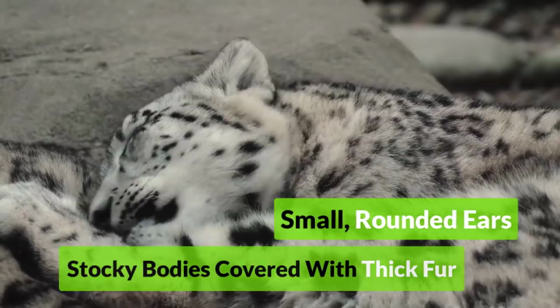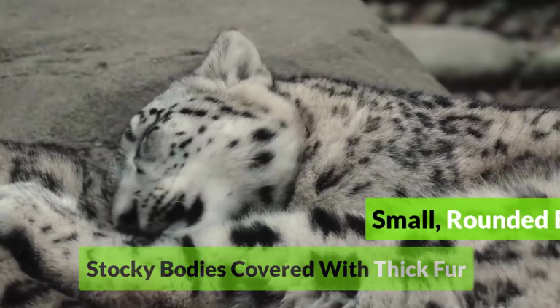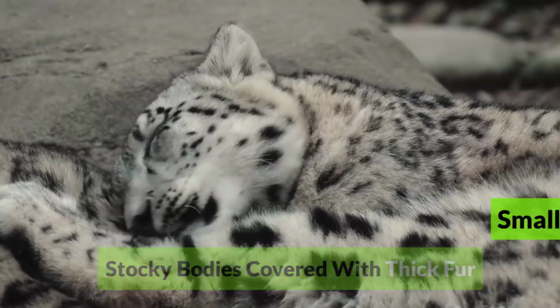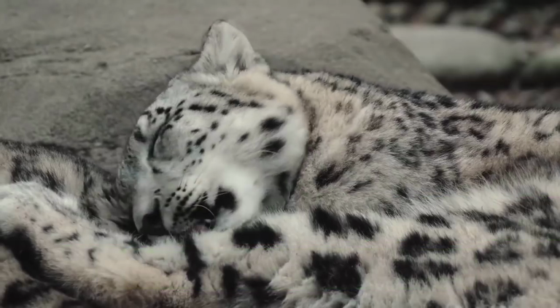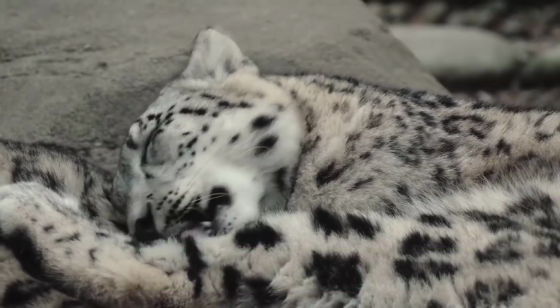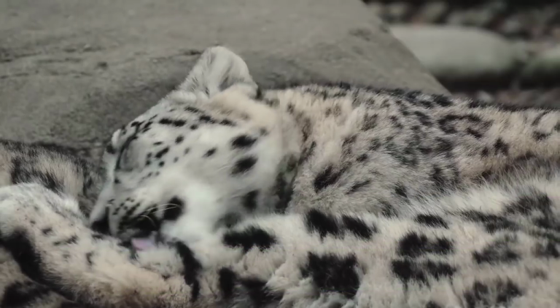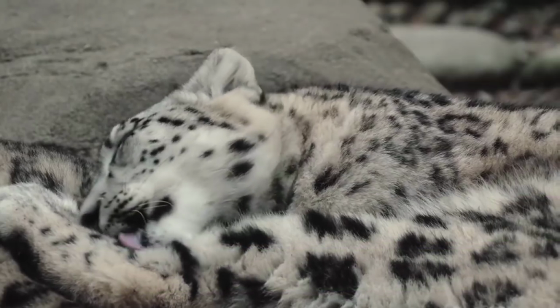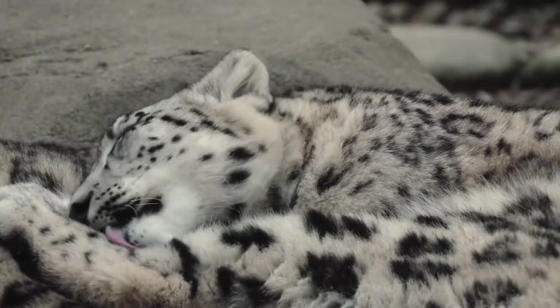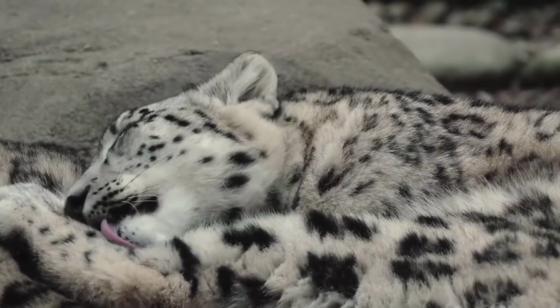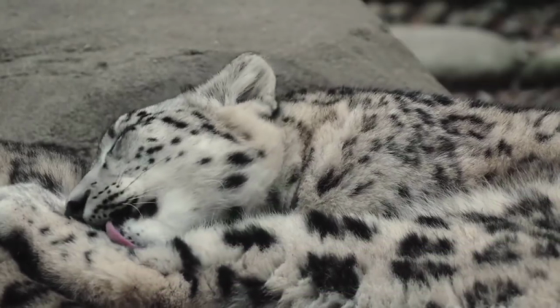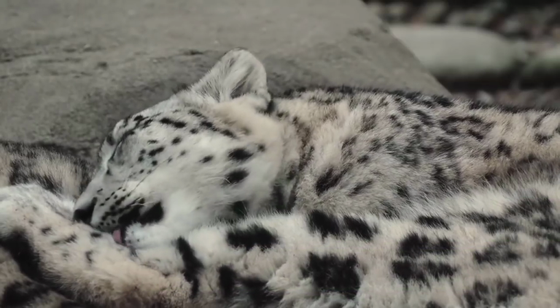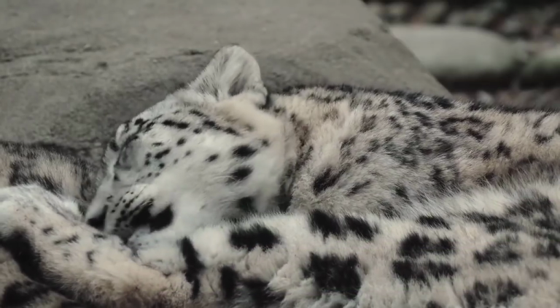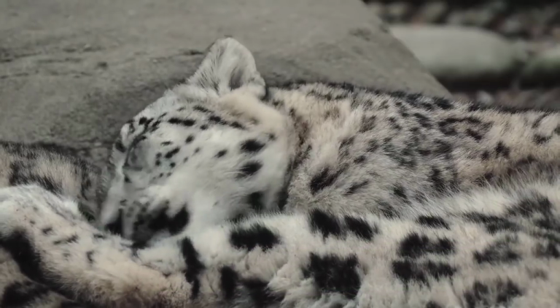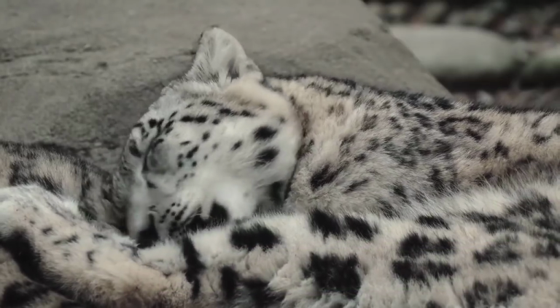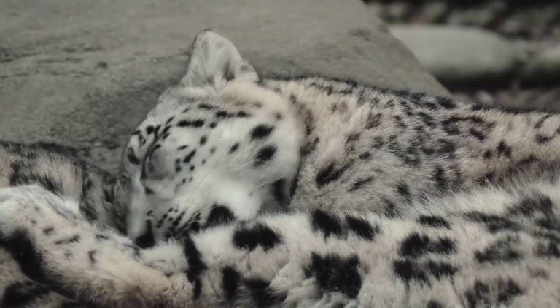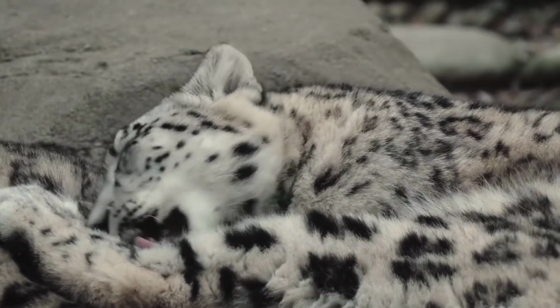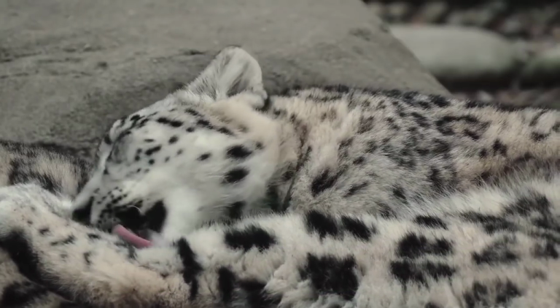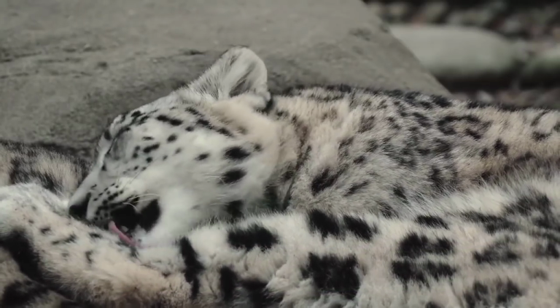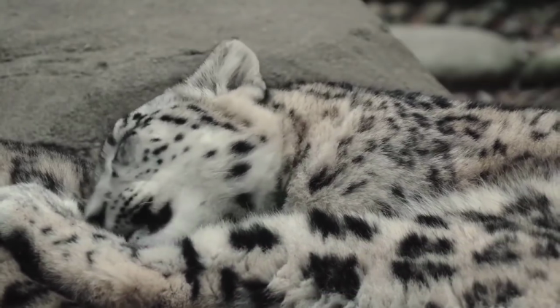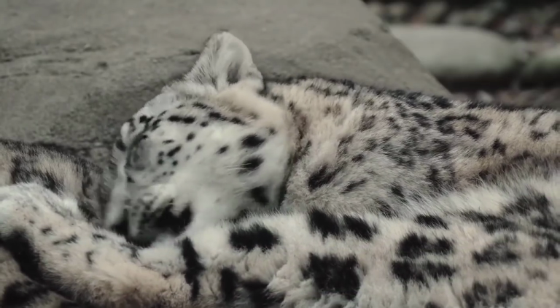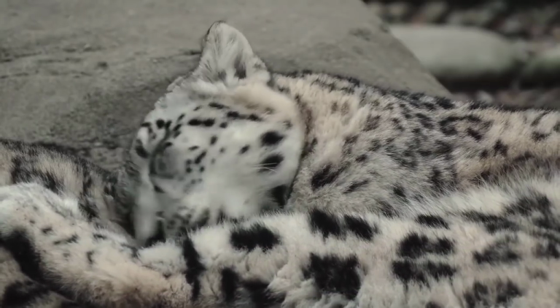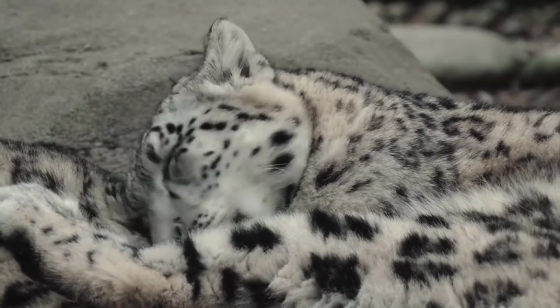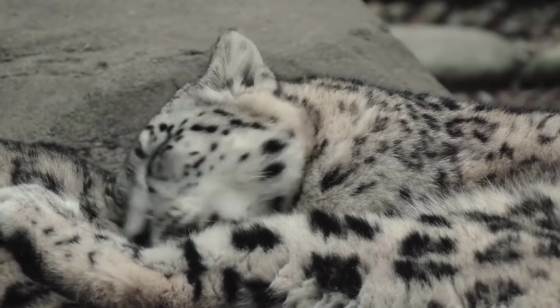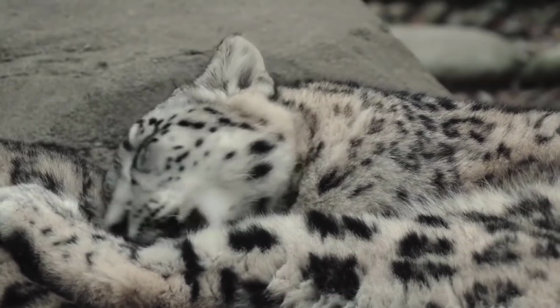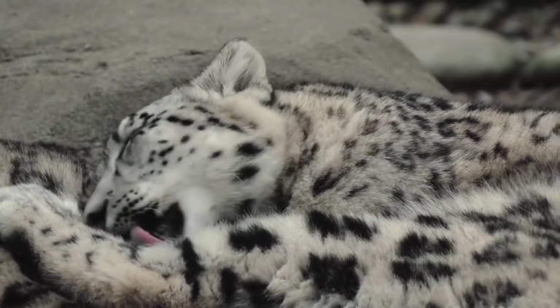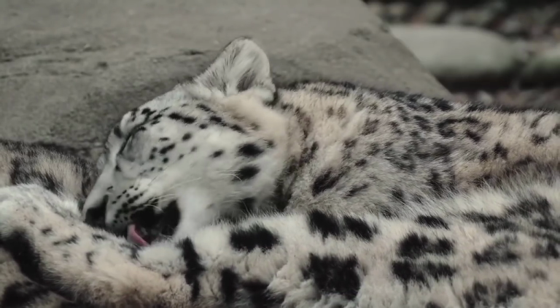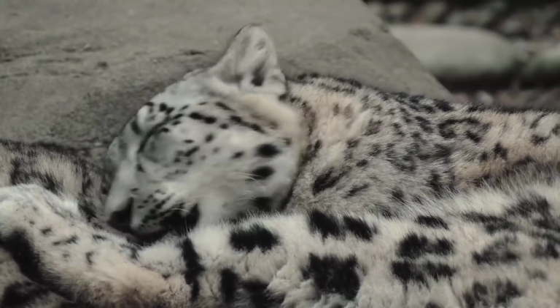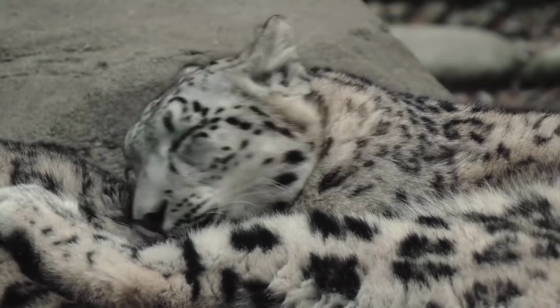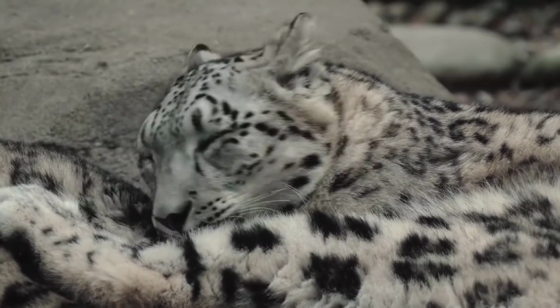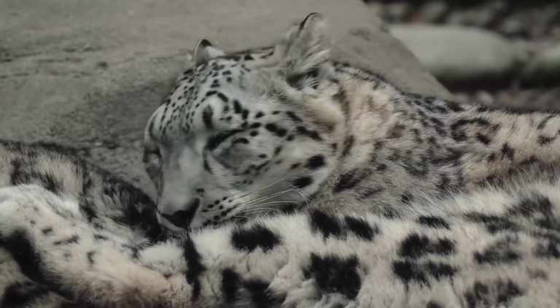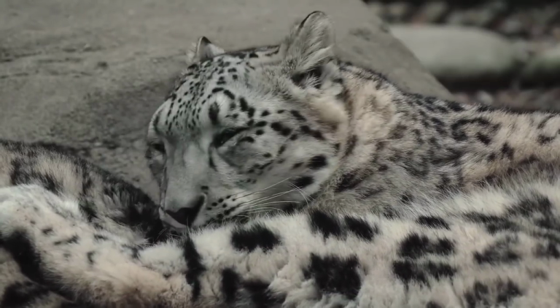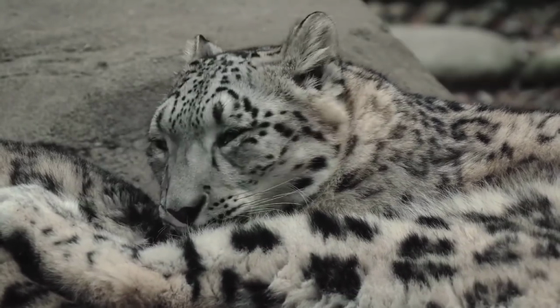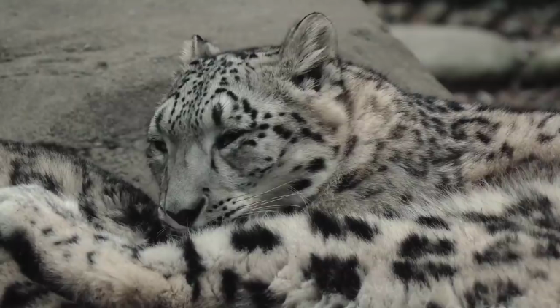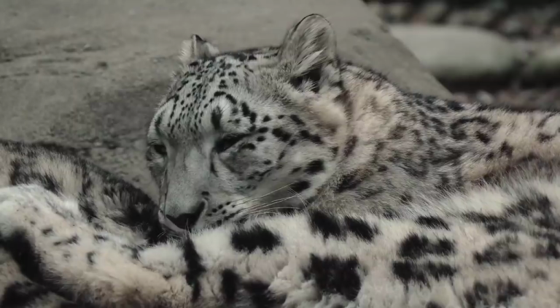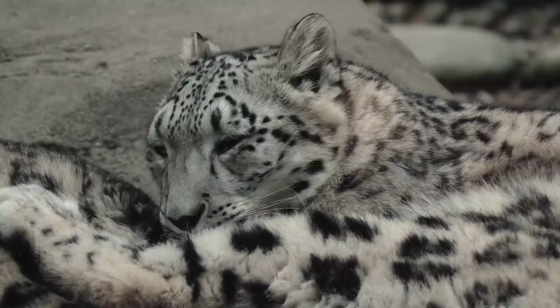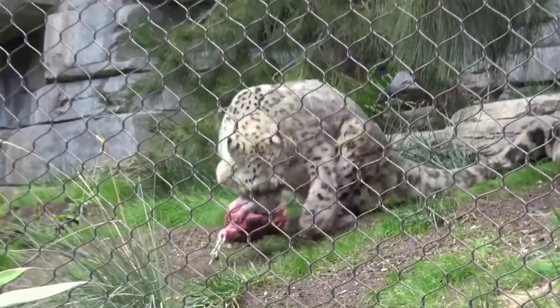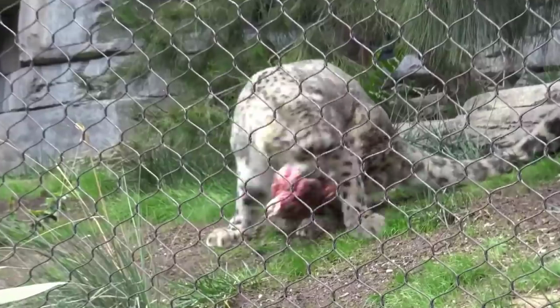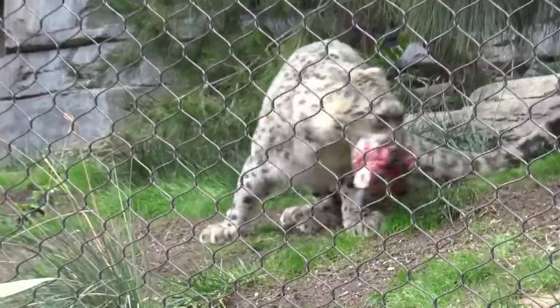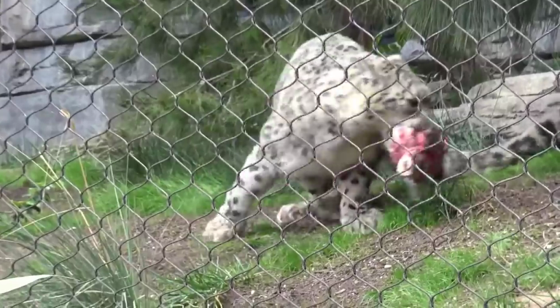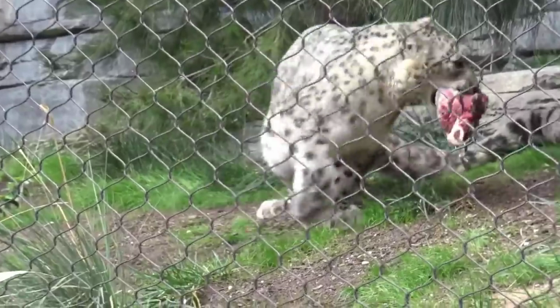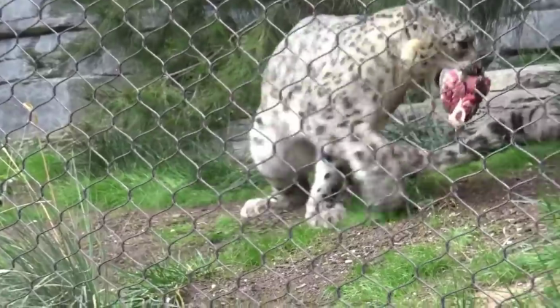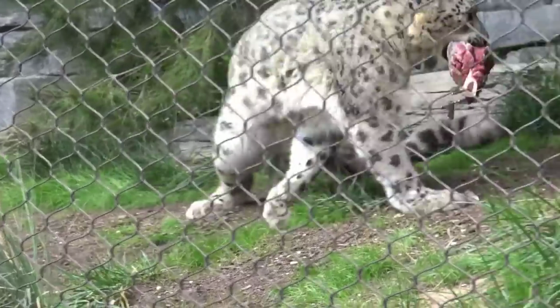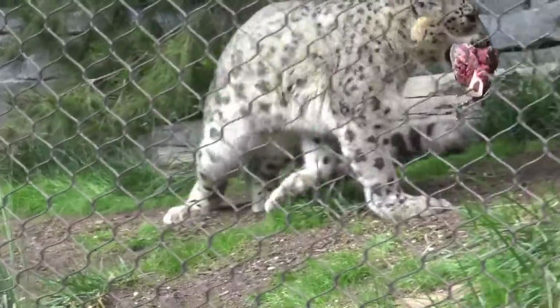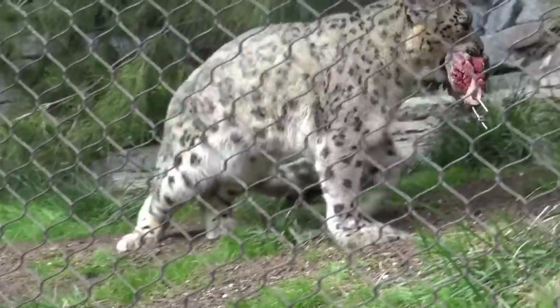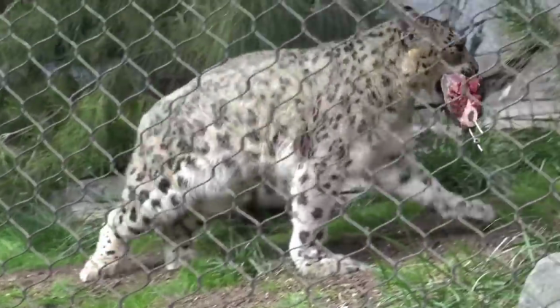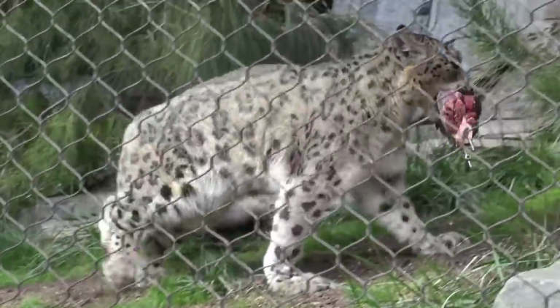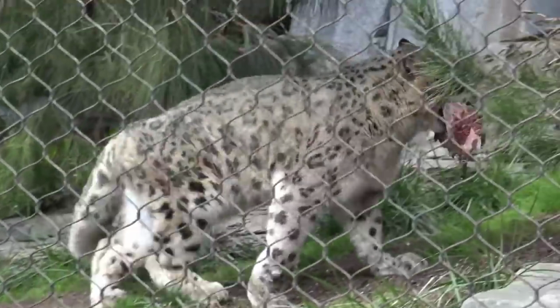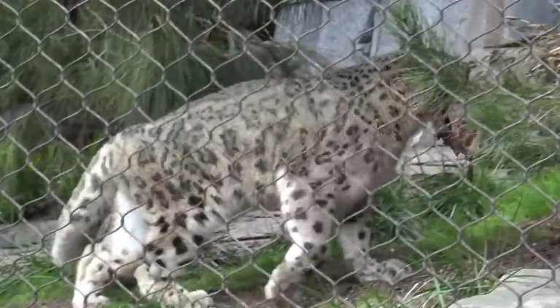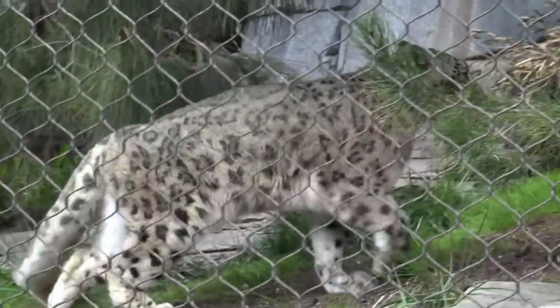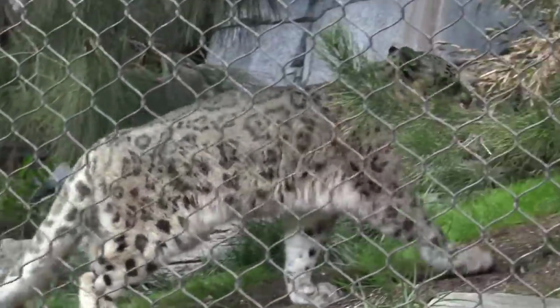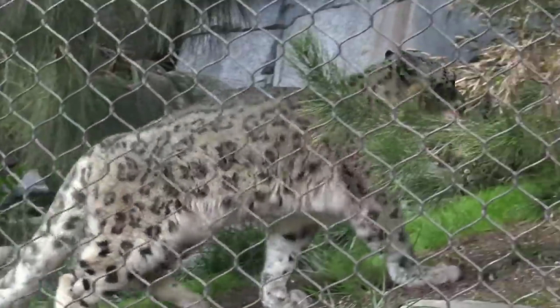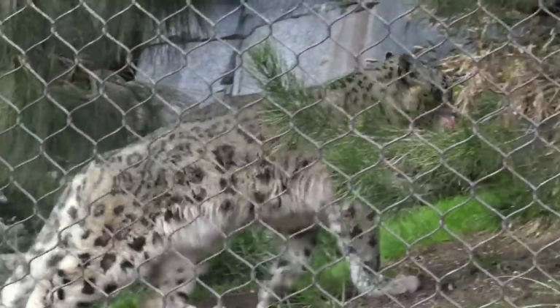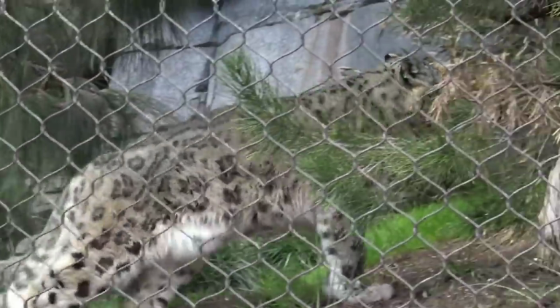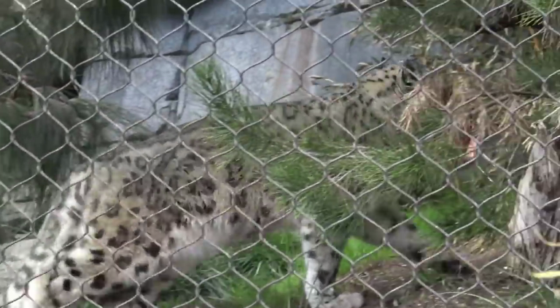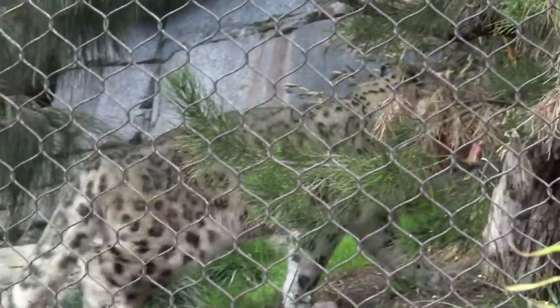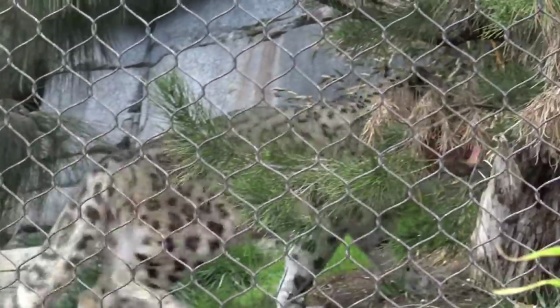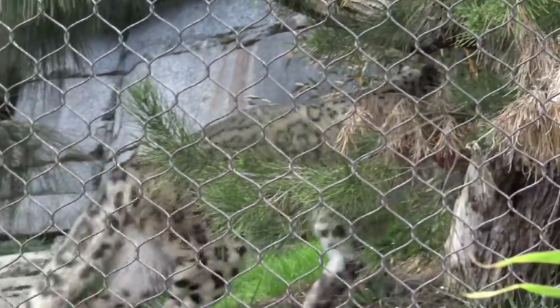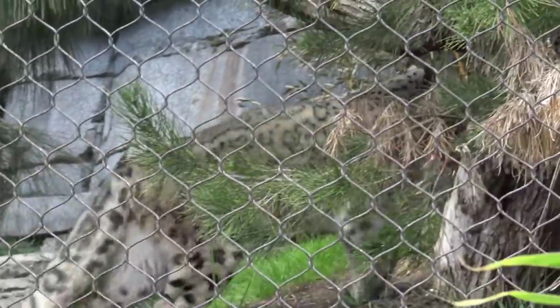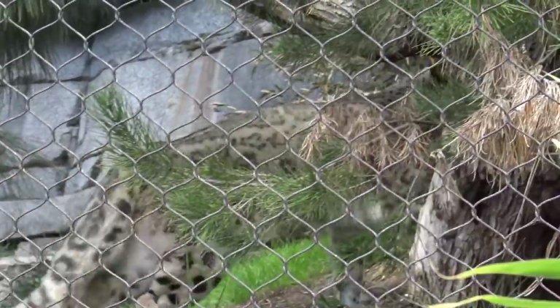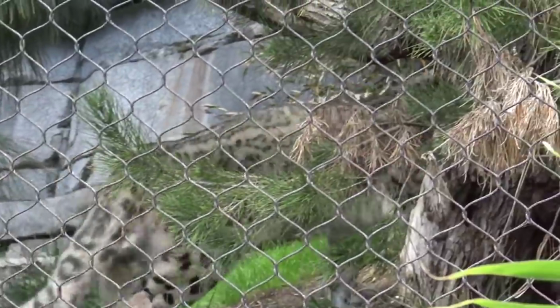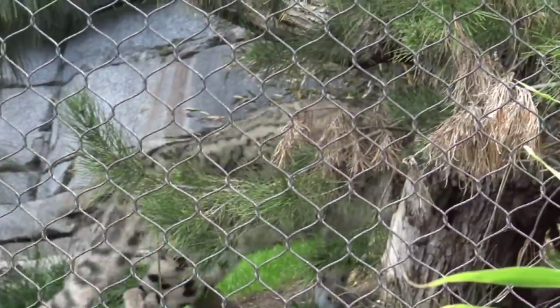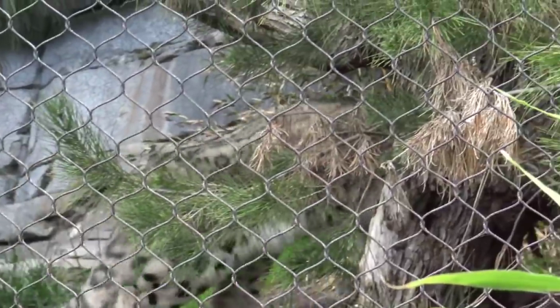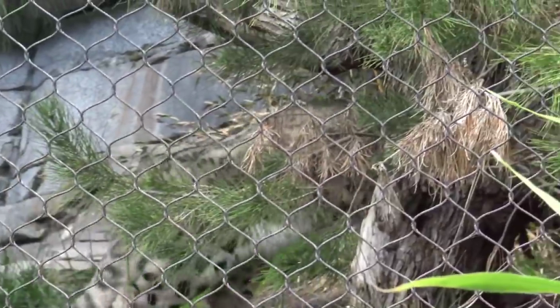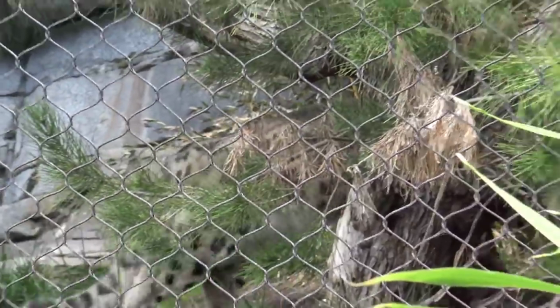Snow Leopards are an endangered species due to hunting, poaching, and the continued destruction of threatened mountain ecosystems.